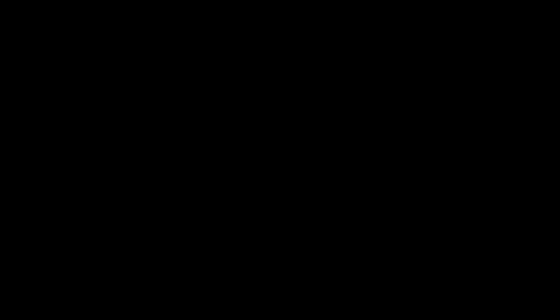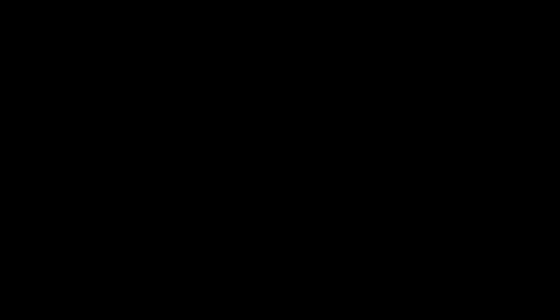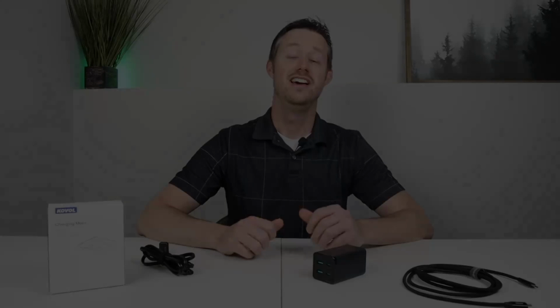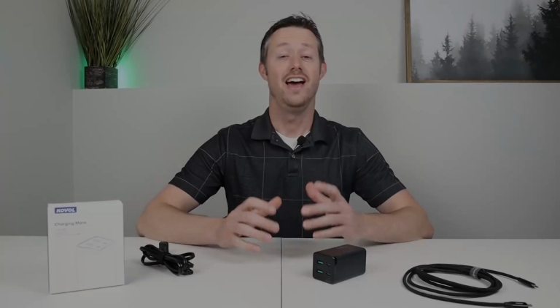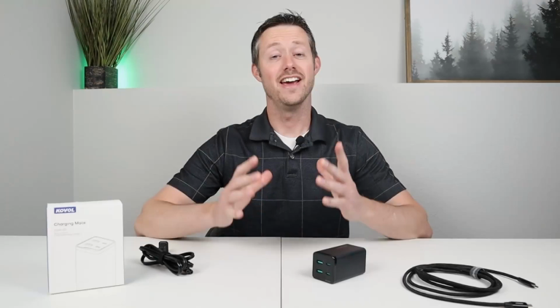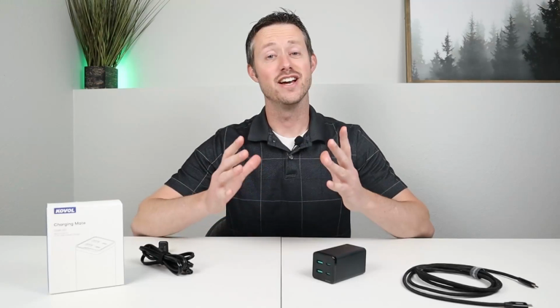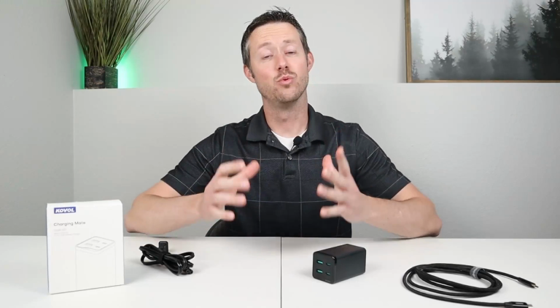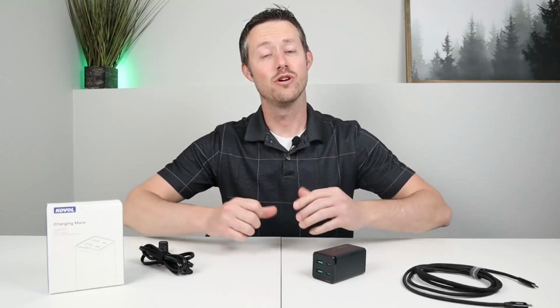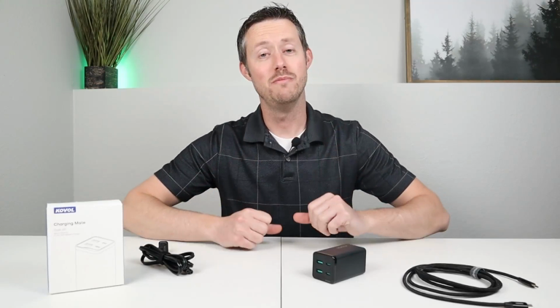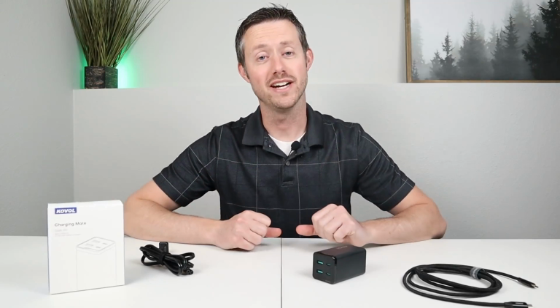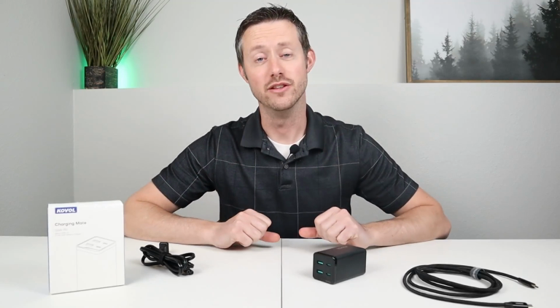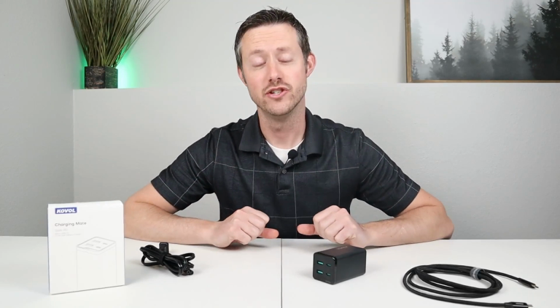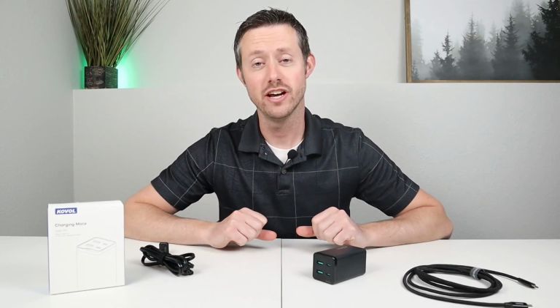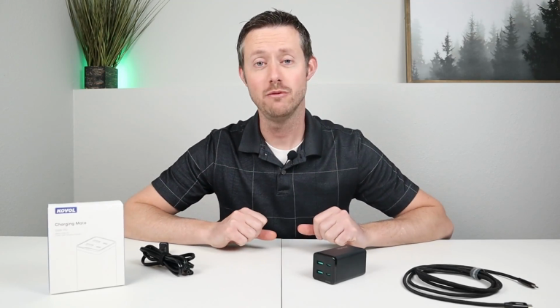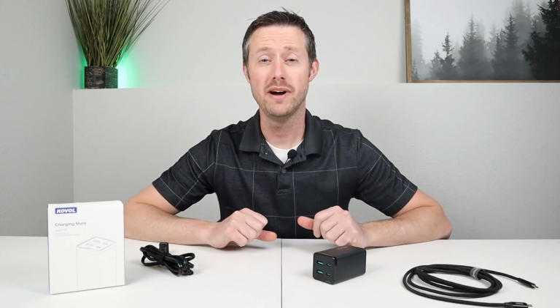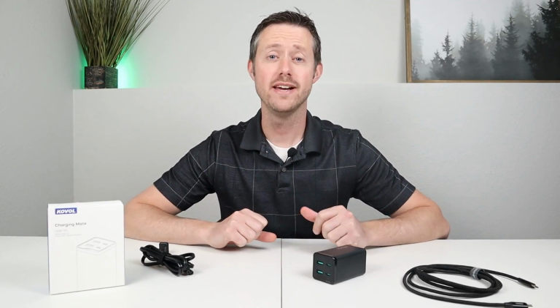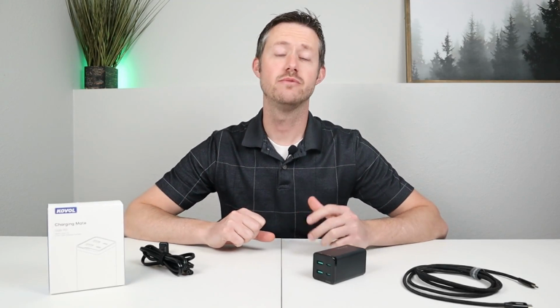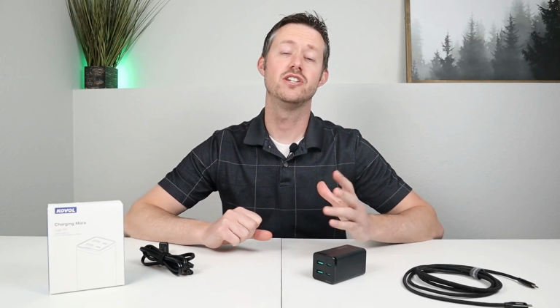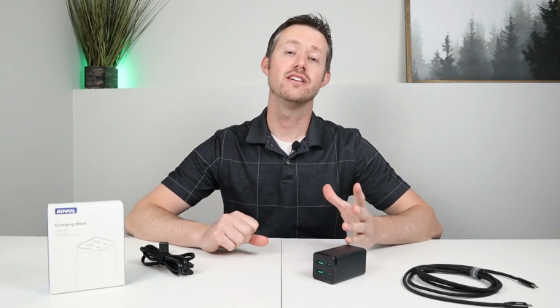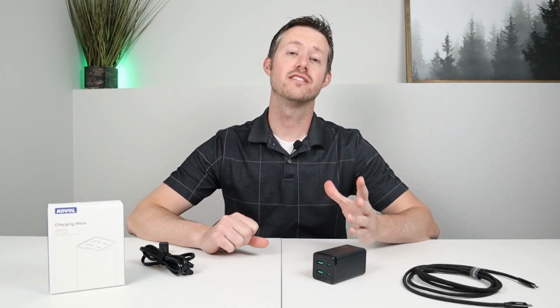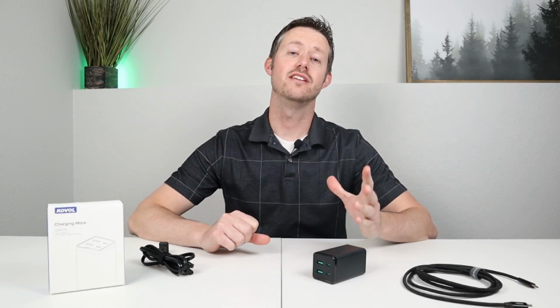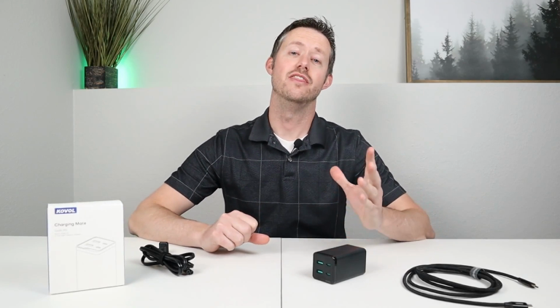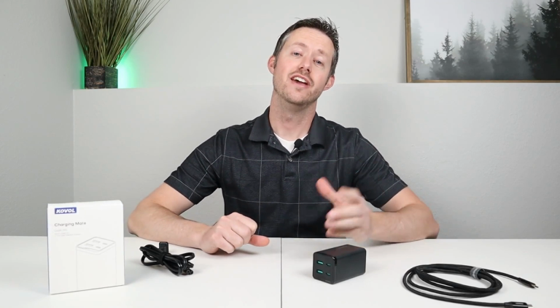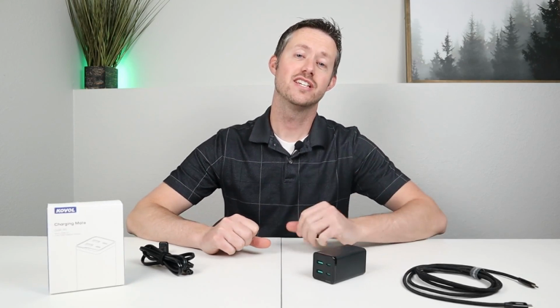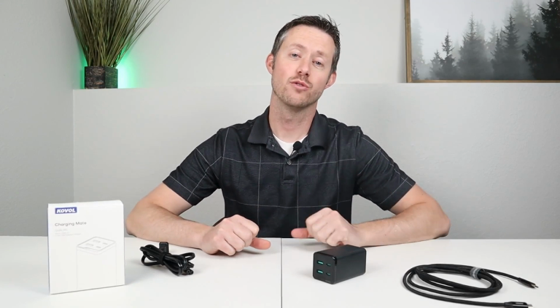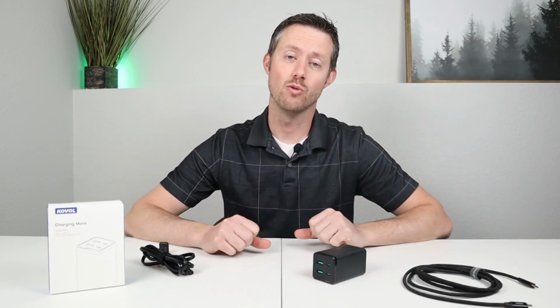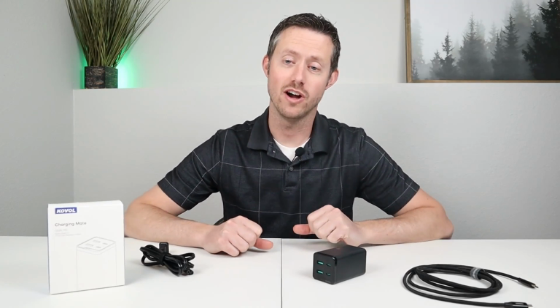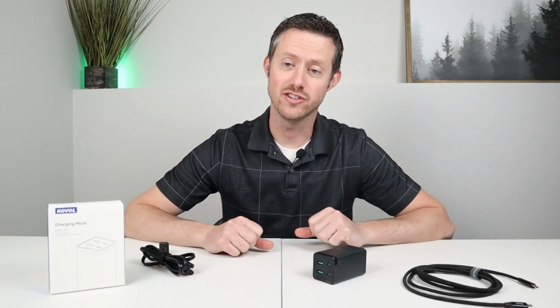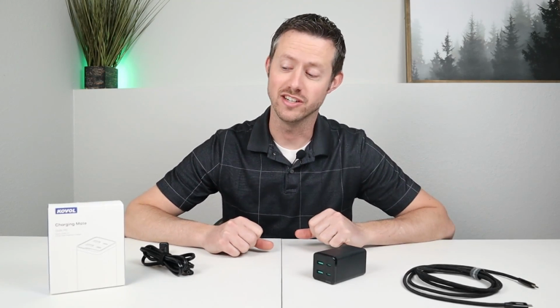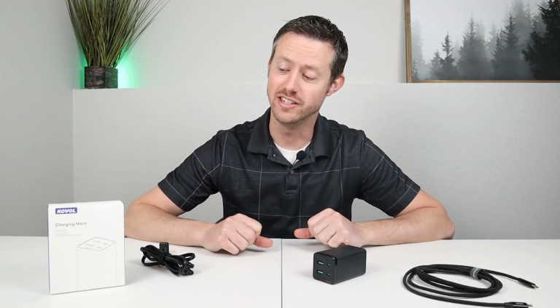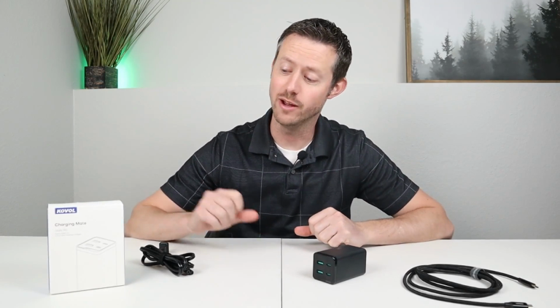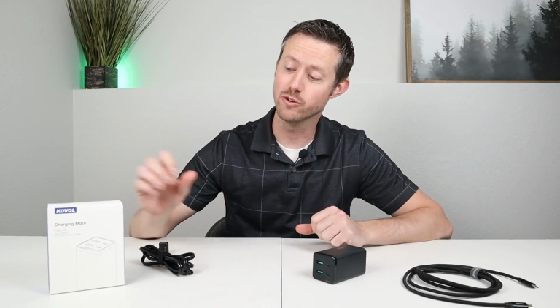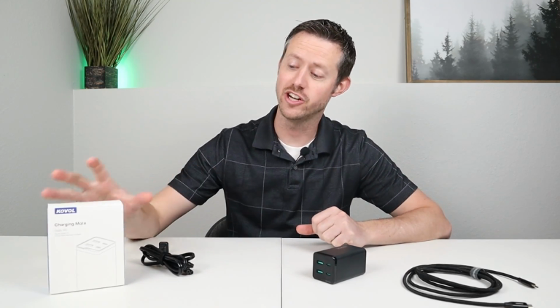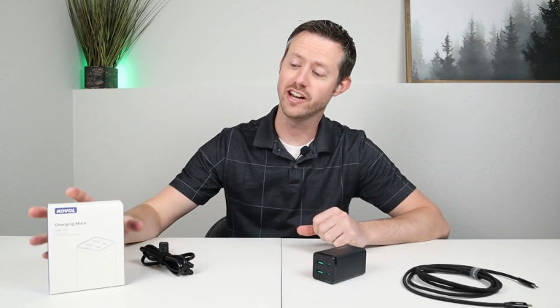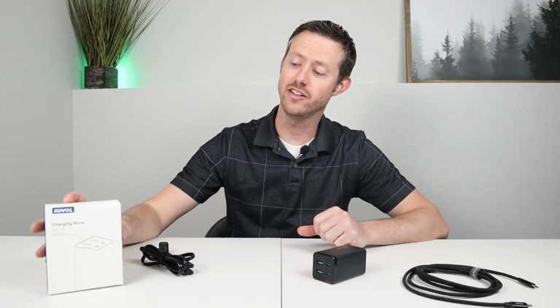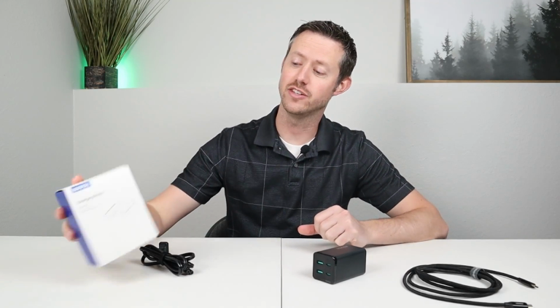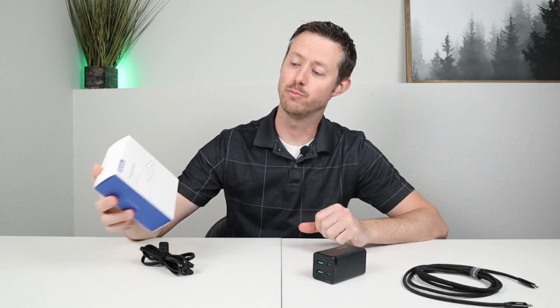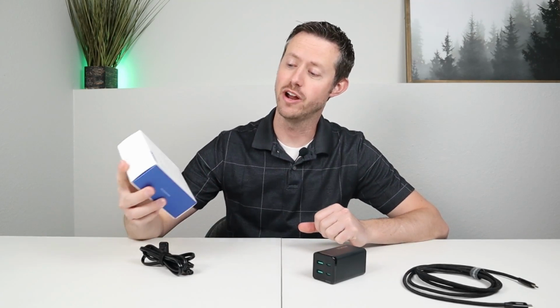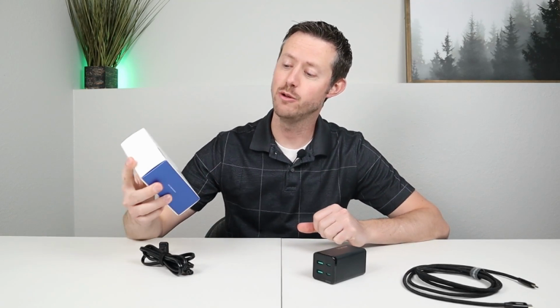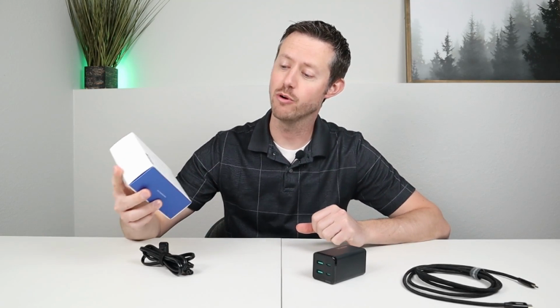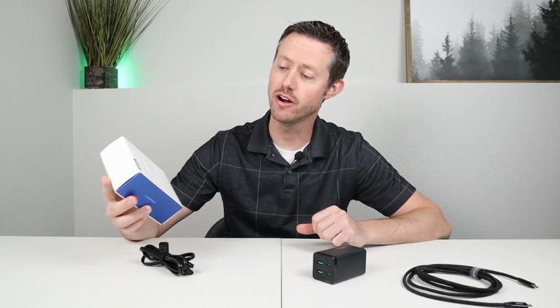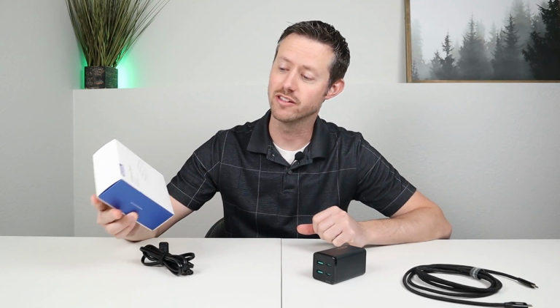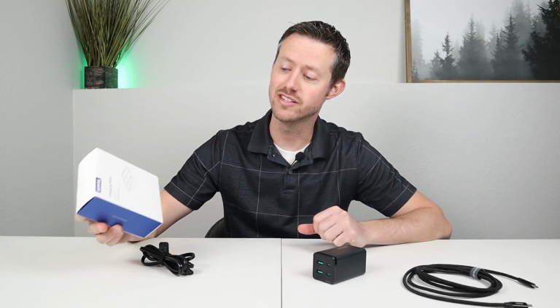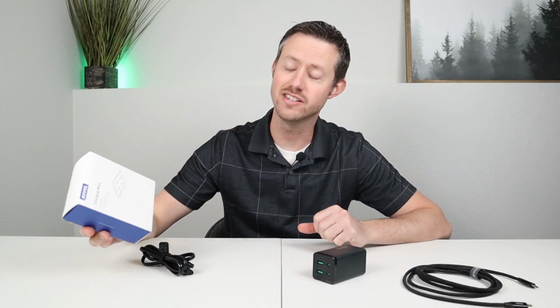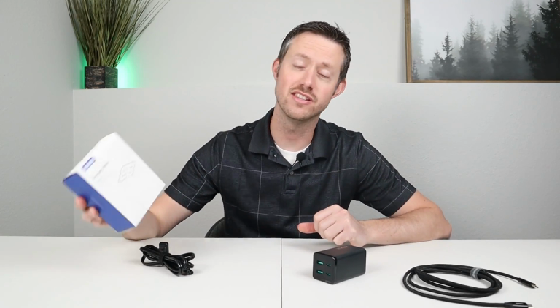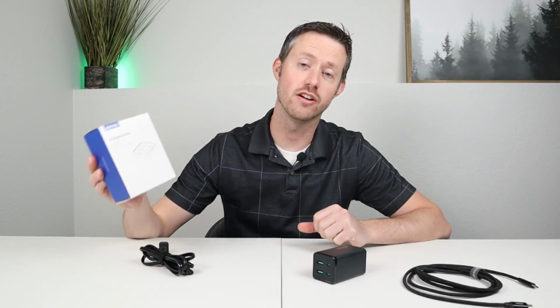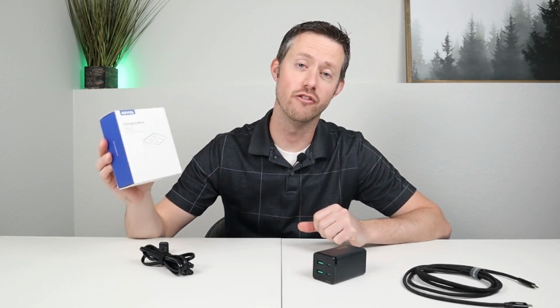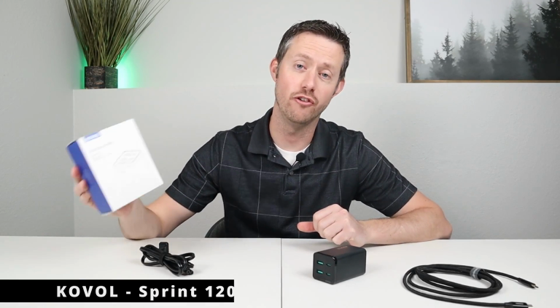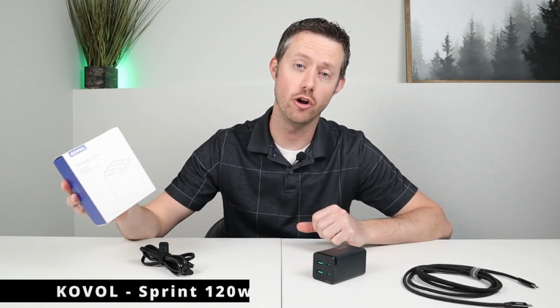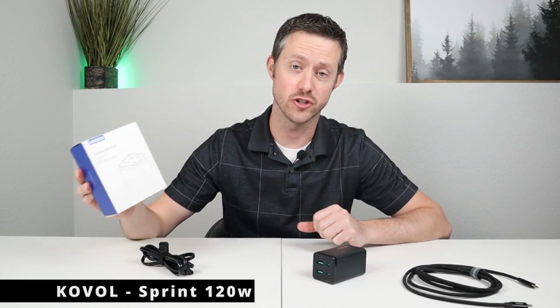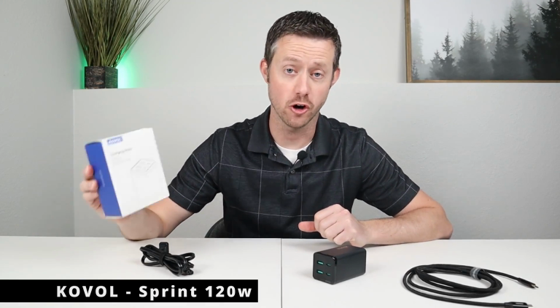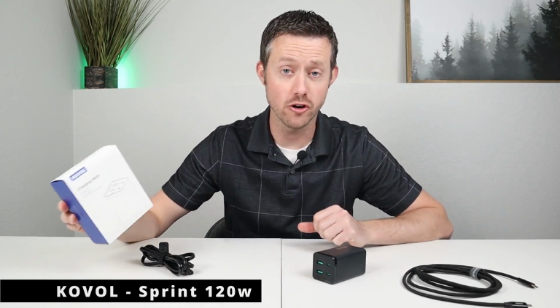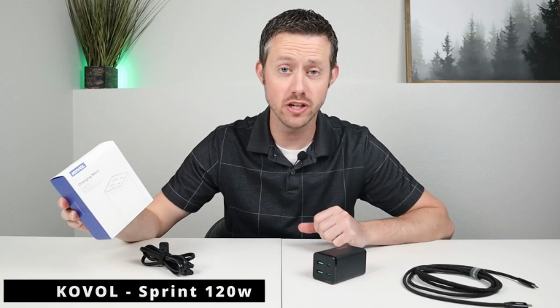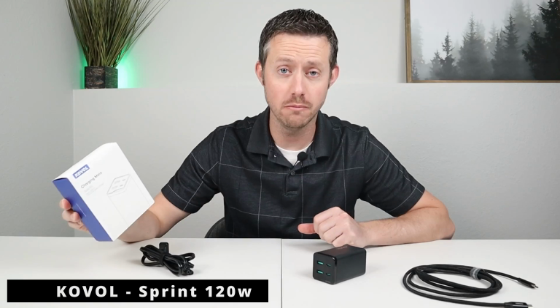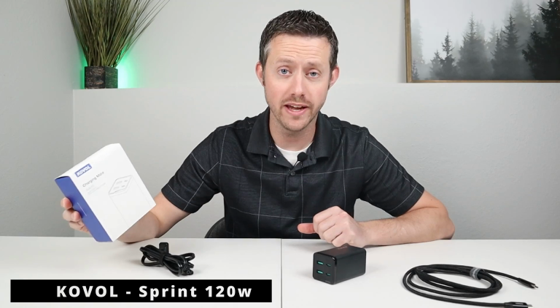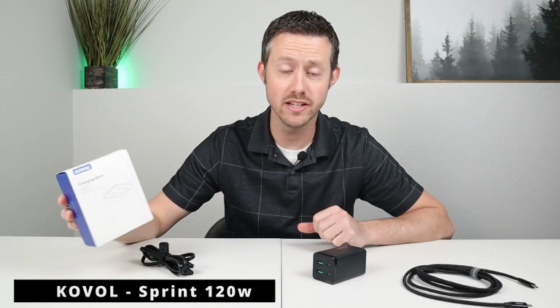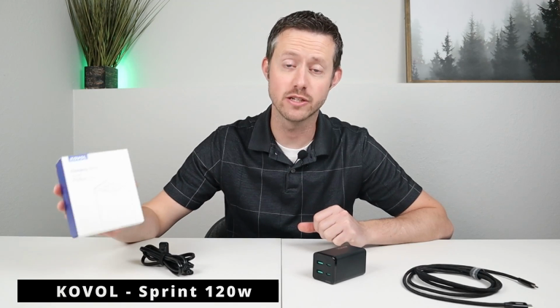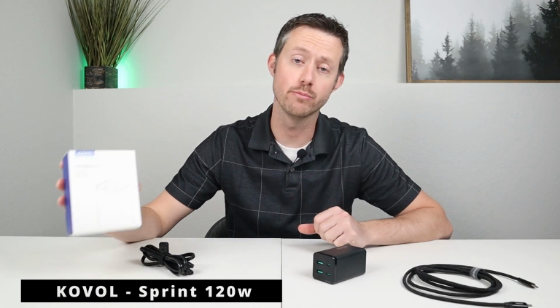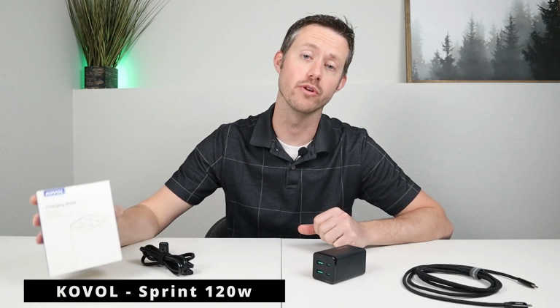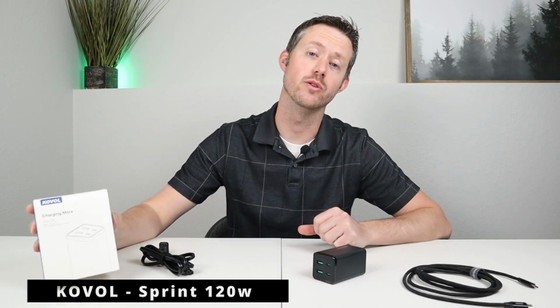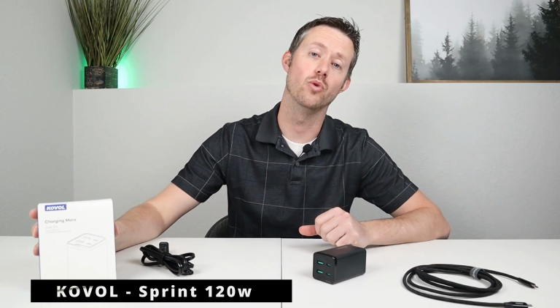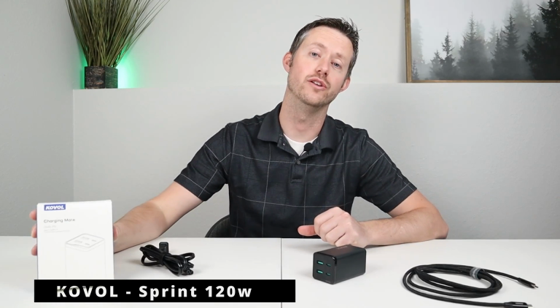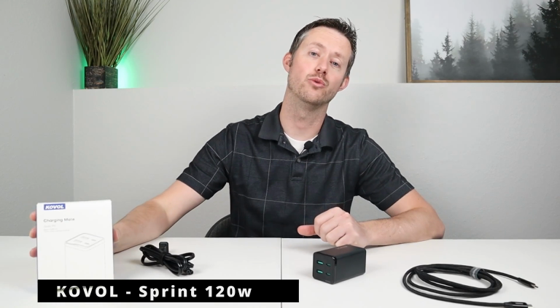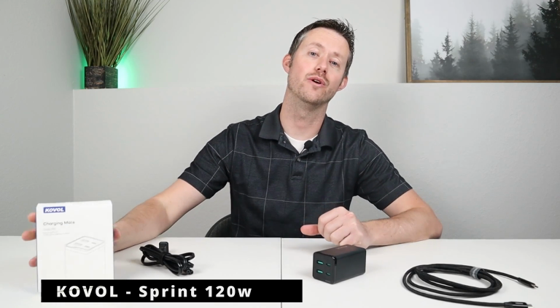Hey guys, welcome back to the channel. My name's Jason, thanks for watching. Today we're checking out this brand new product — this is the Caval Charging Mate Sprint 120.